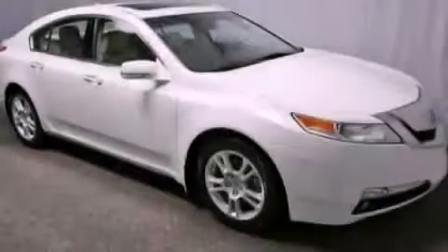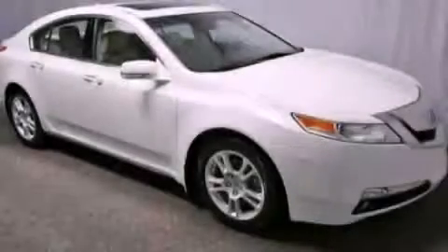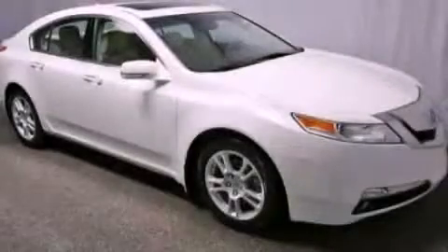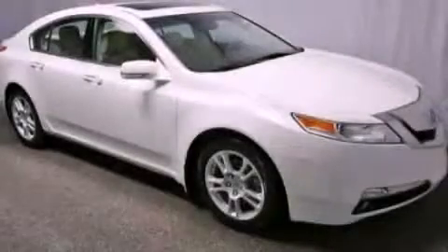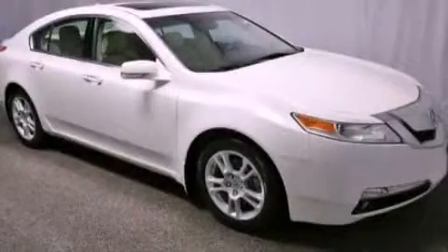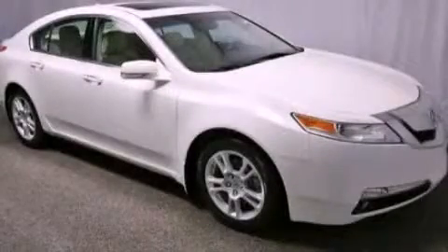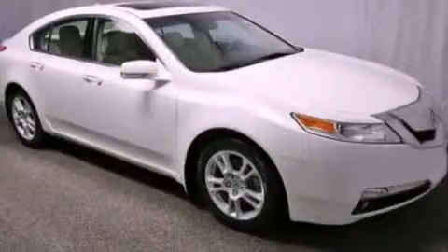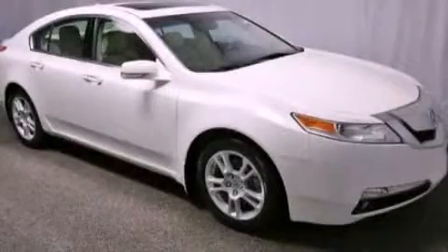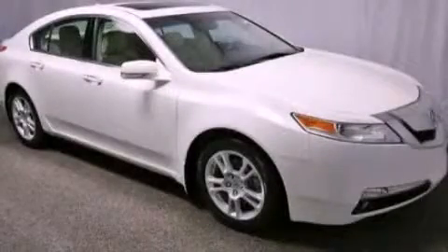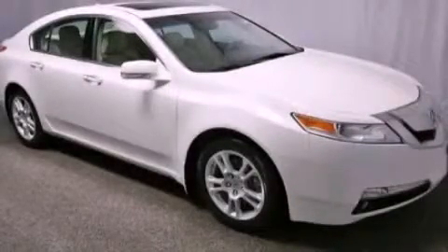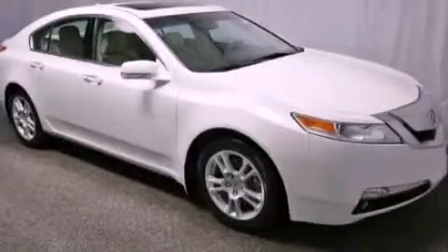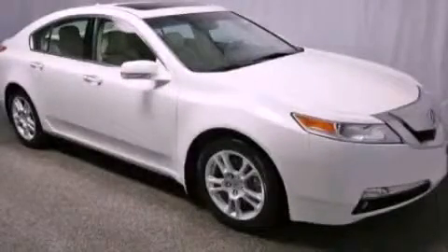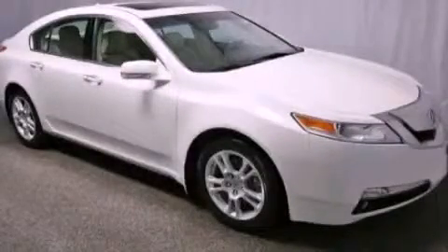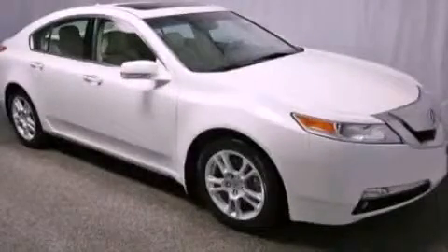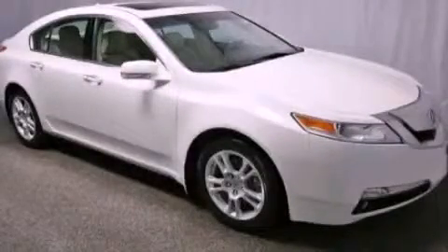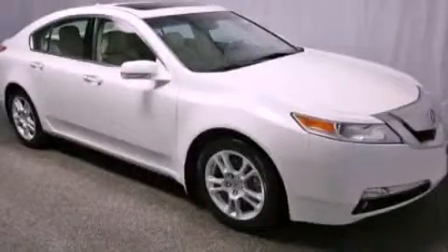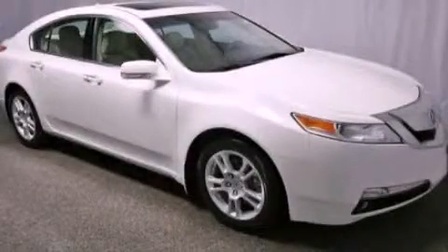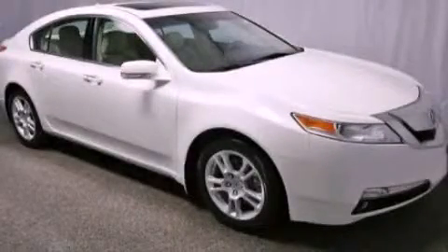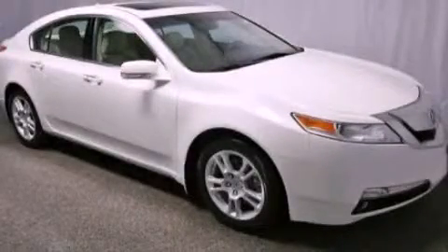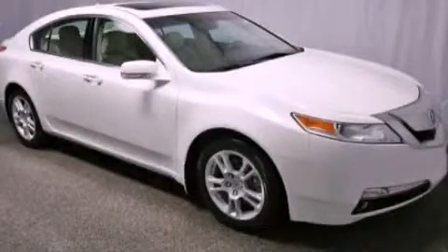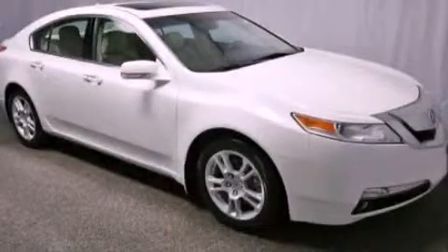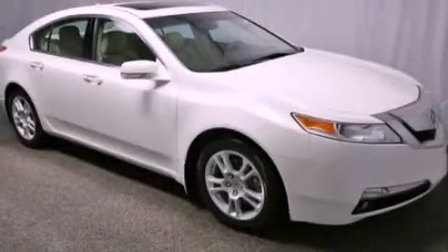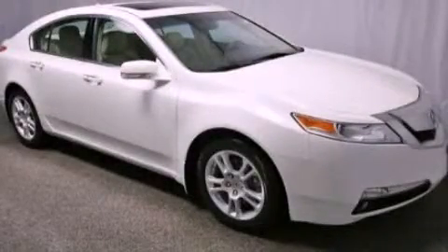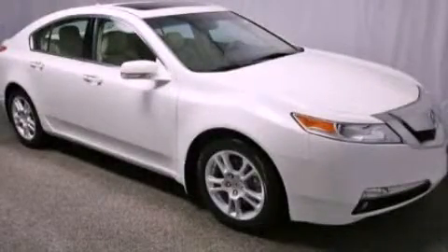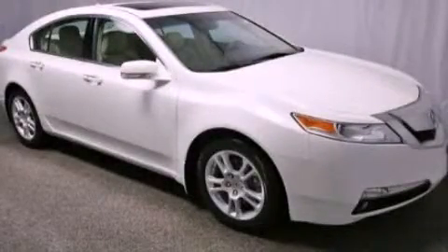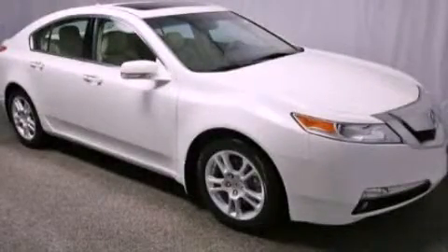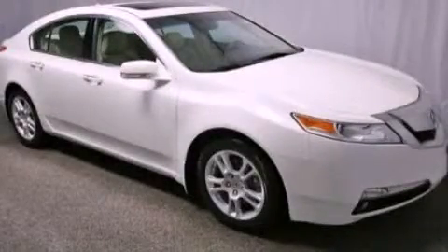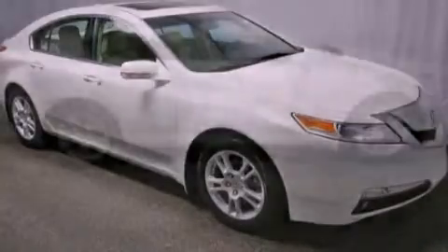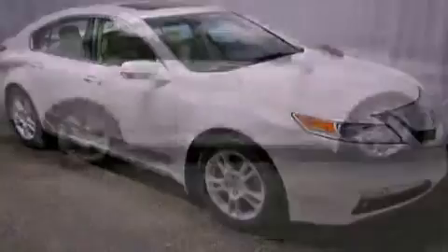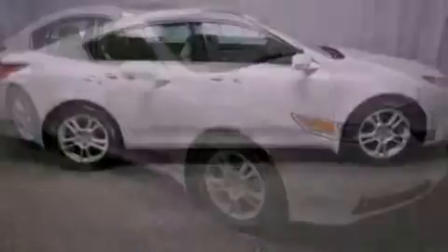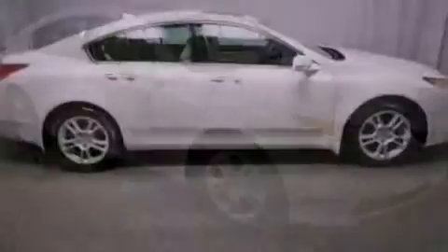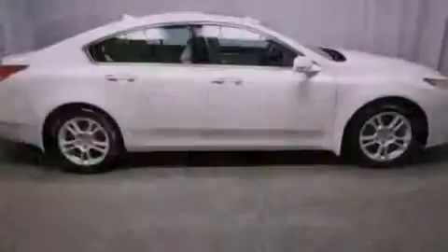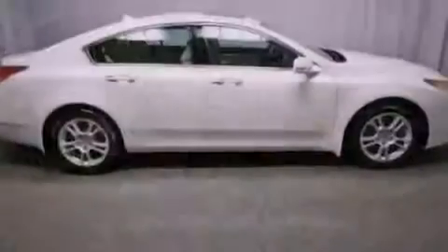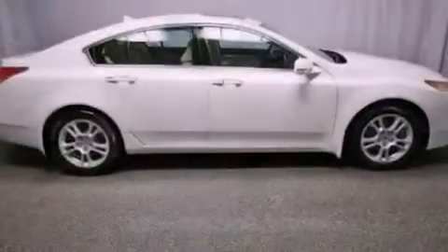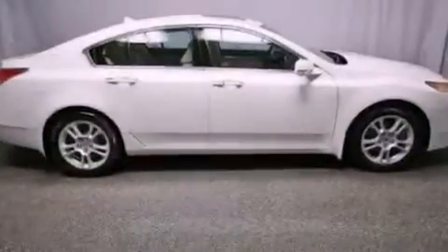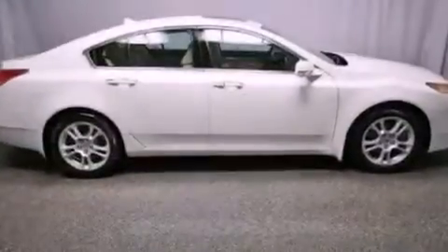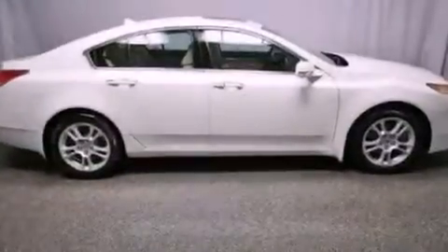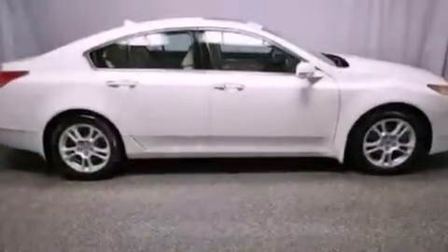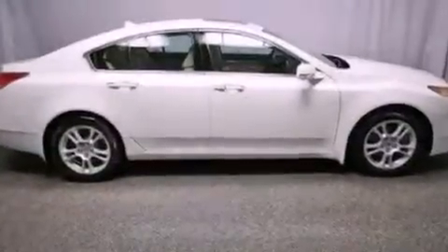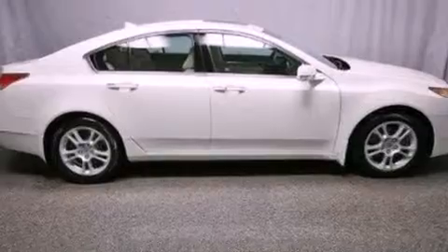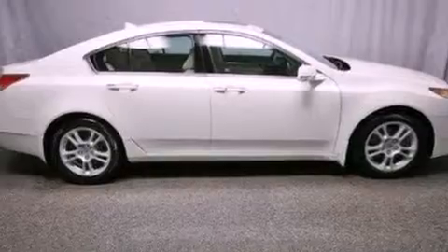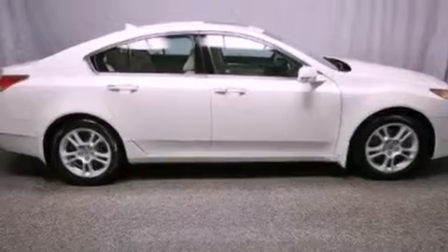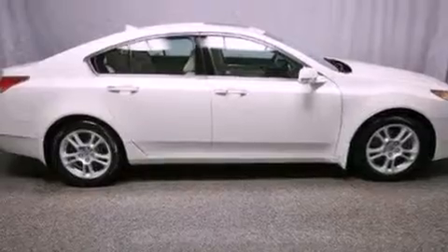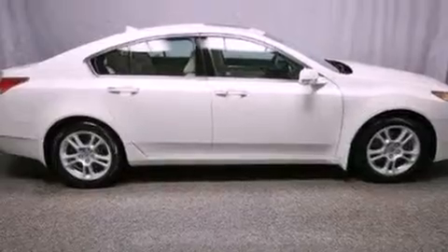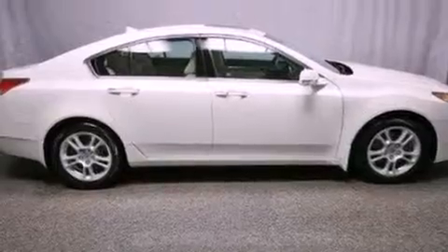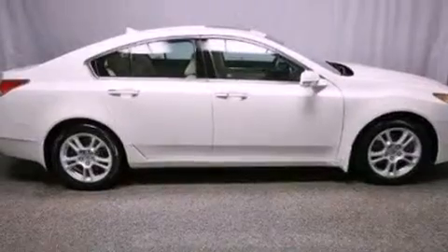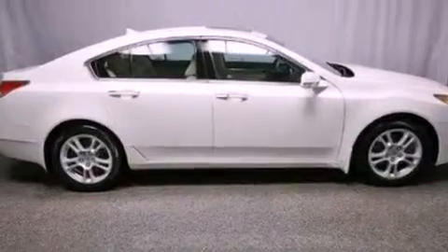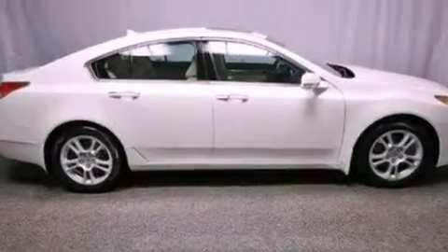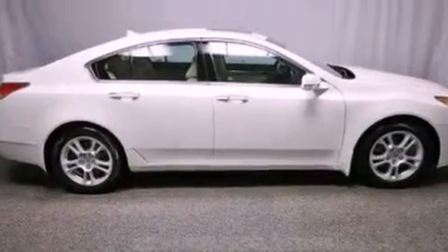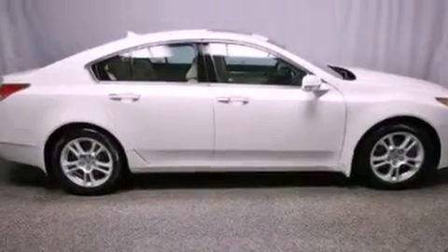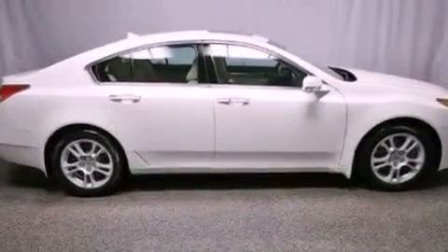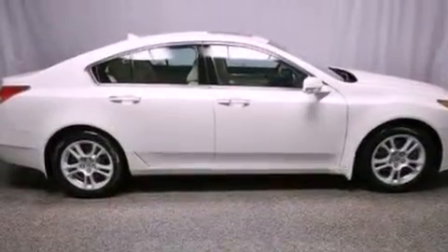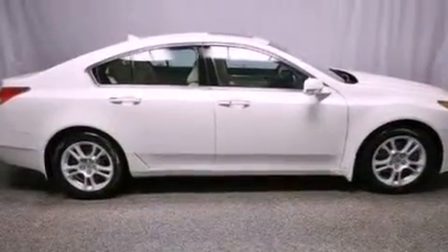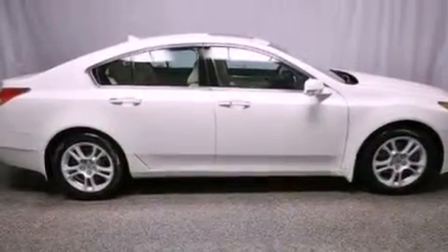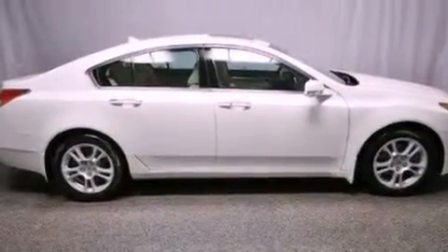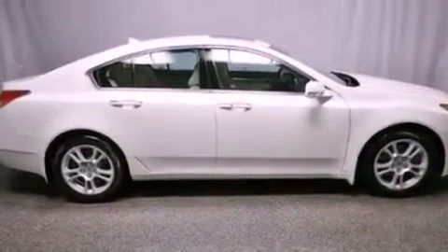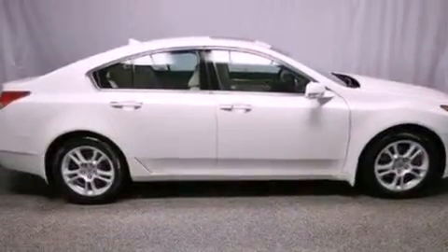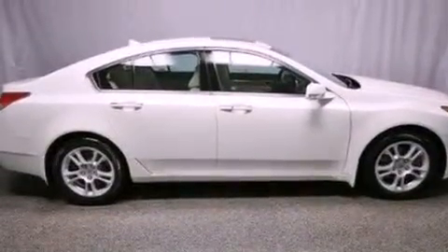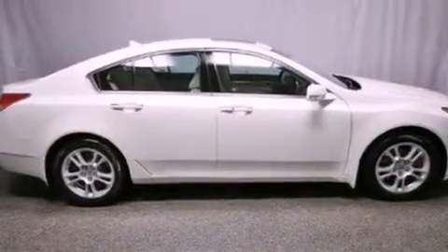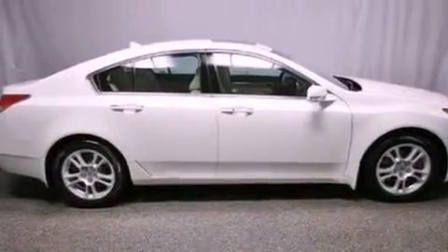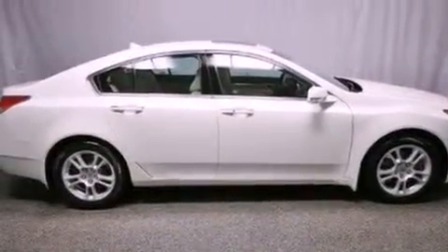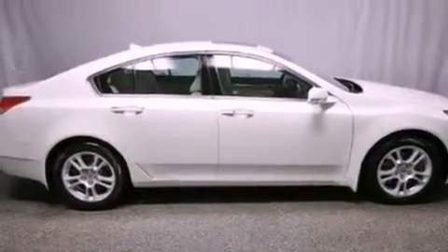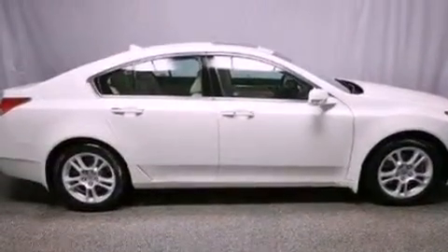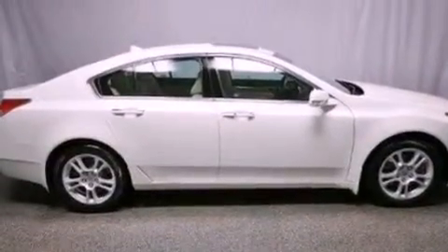This is a 2009 Acura TL. It has a 3.5-liter six-cylinder engine and an automatic transmission.